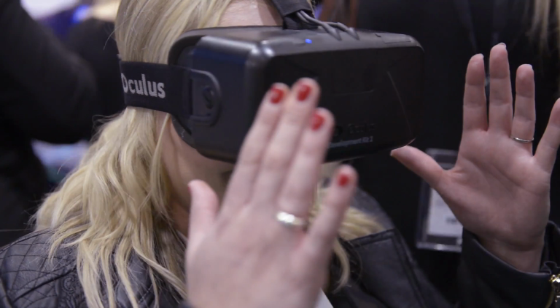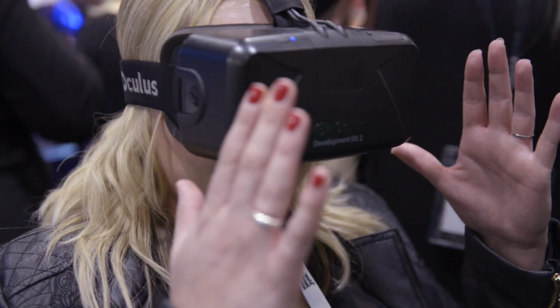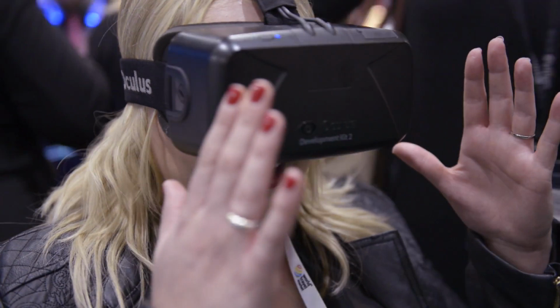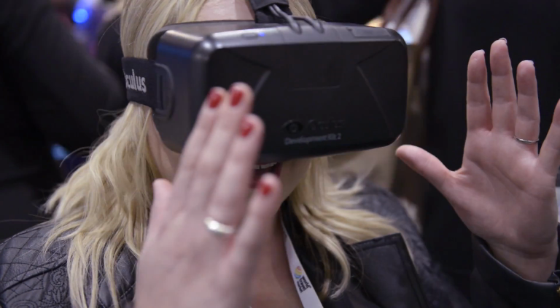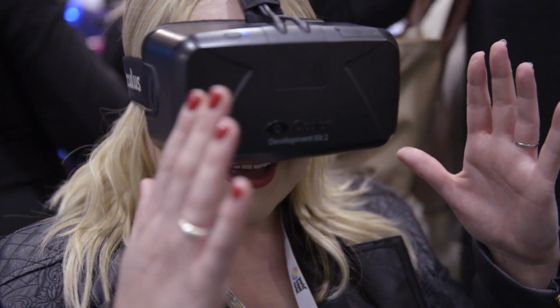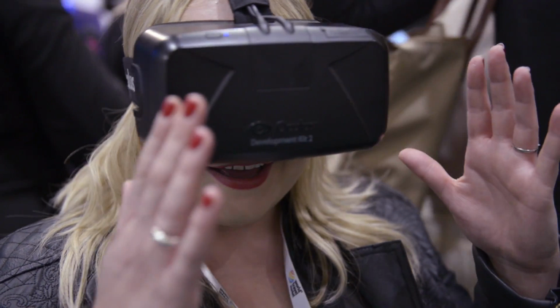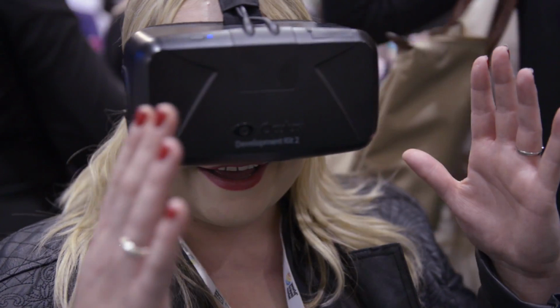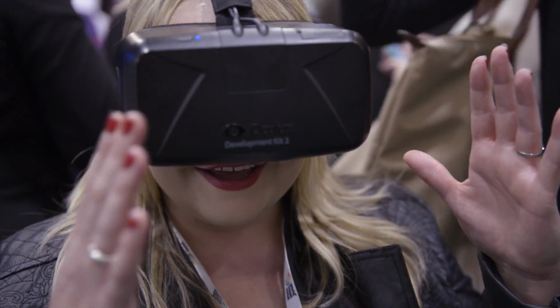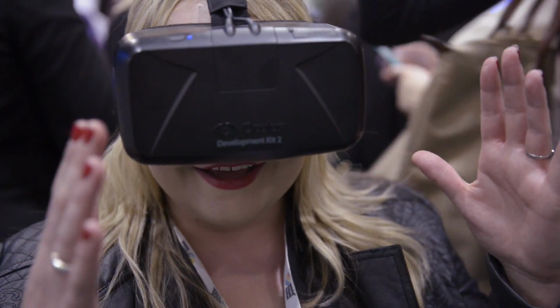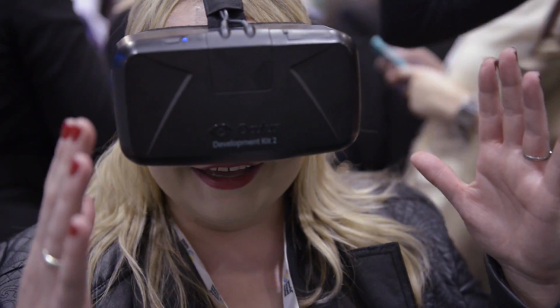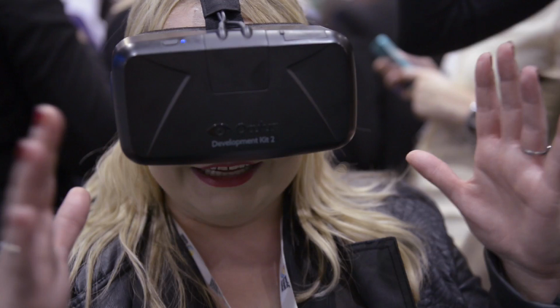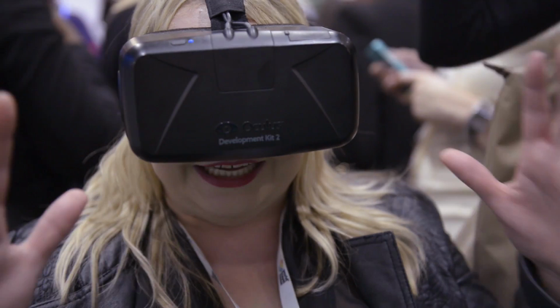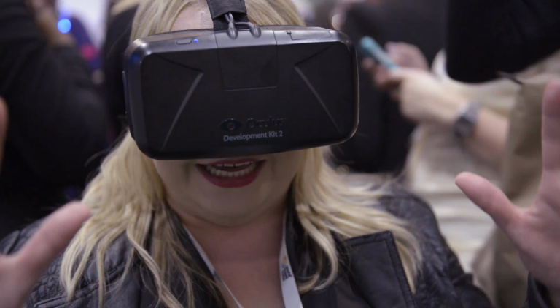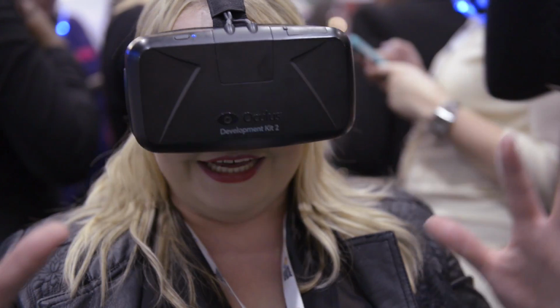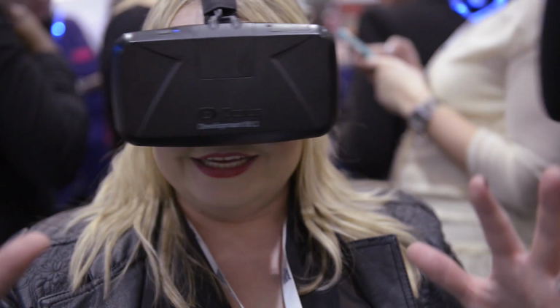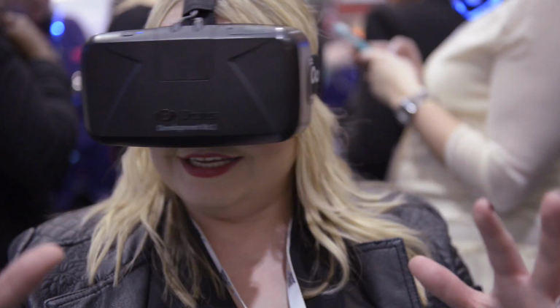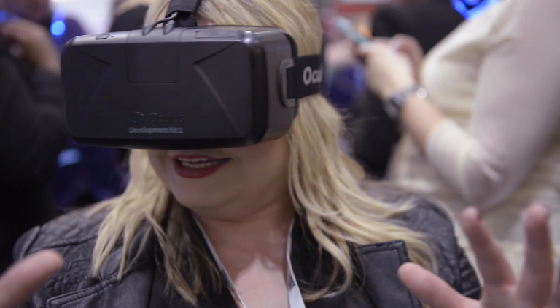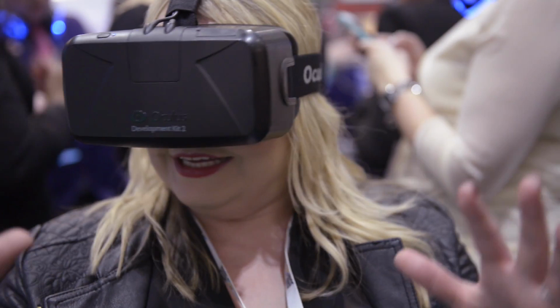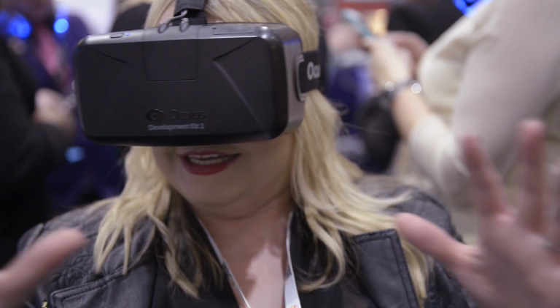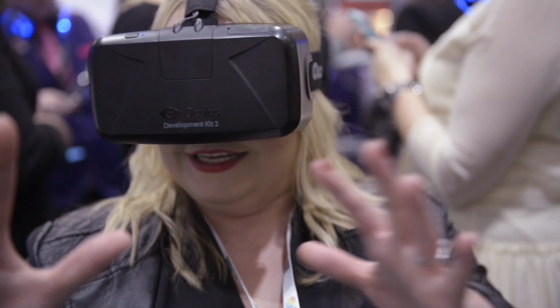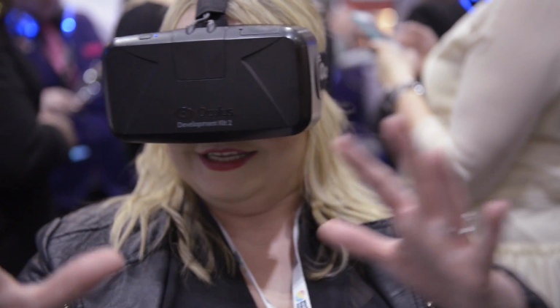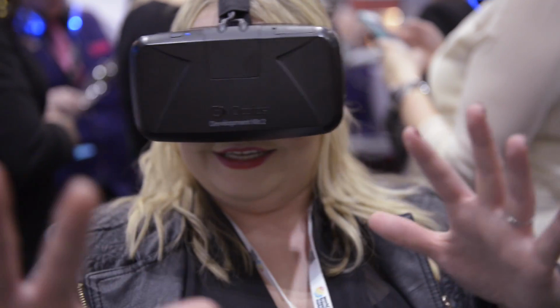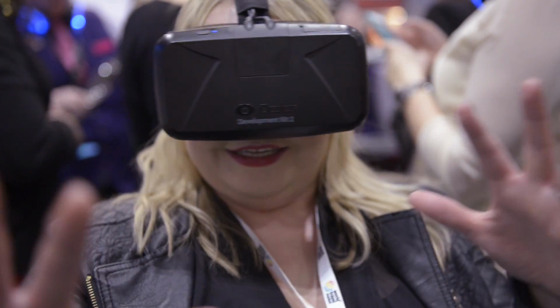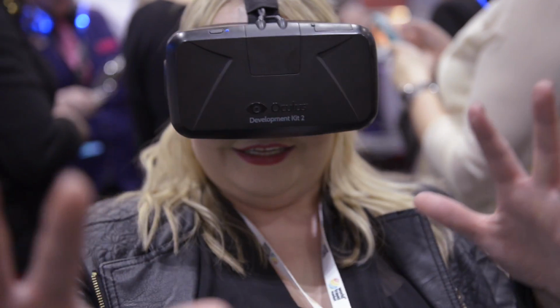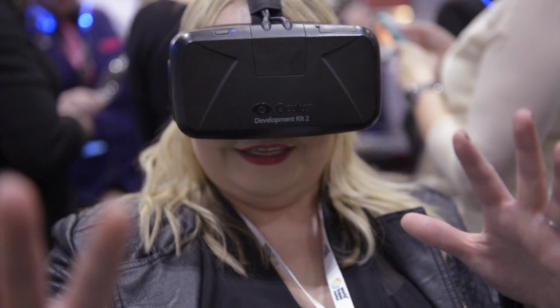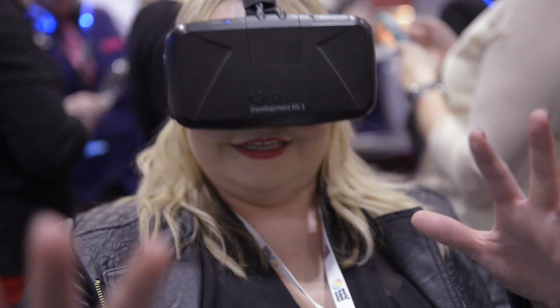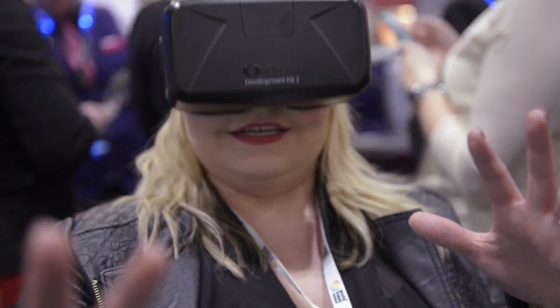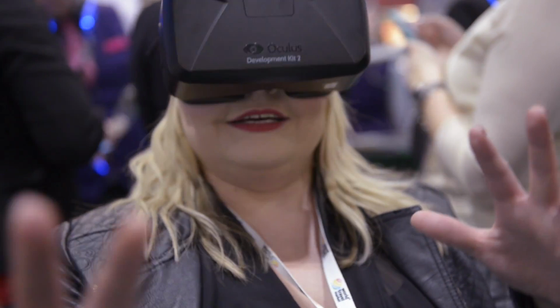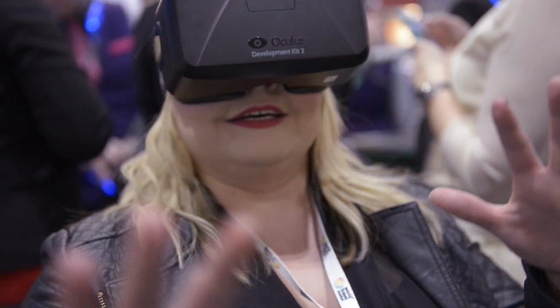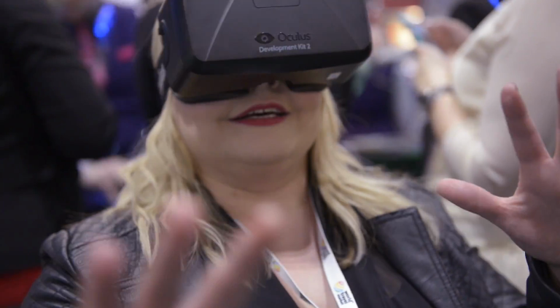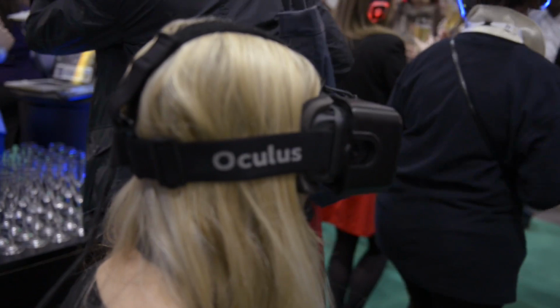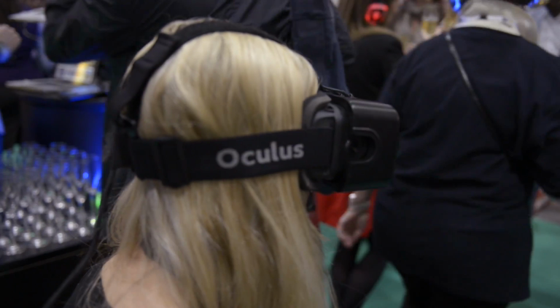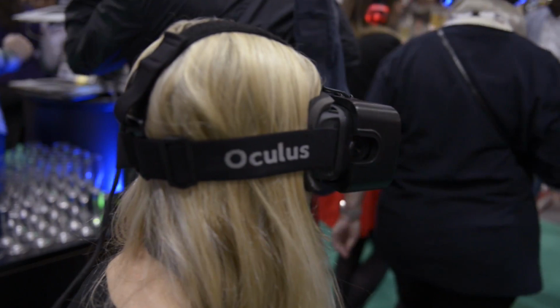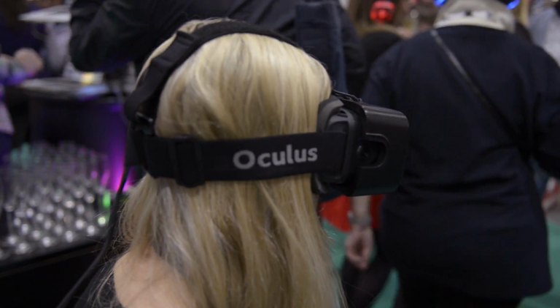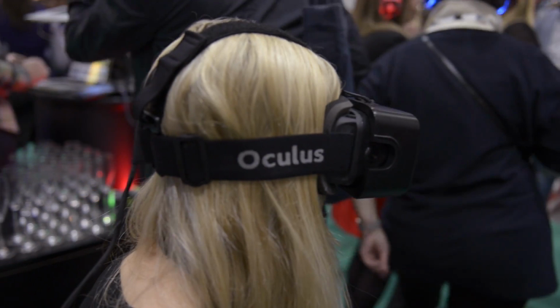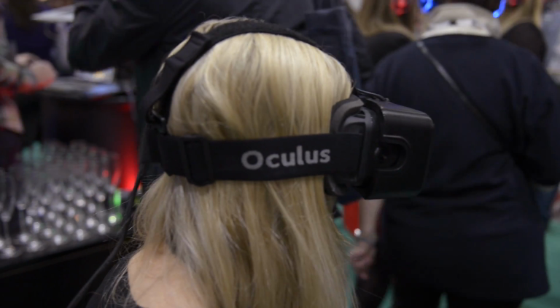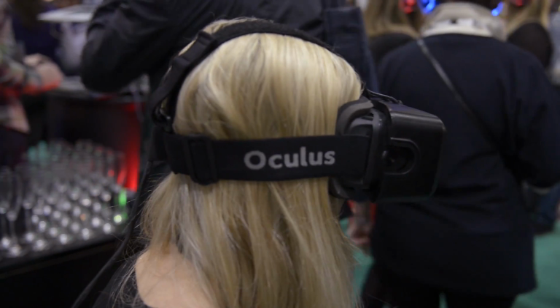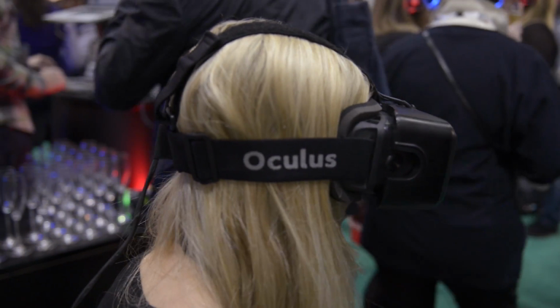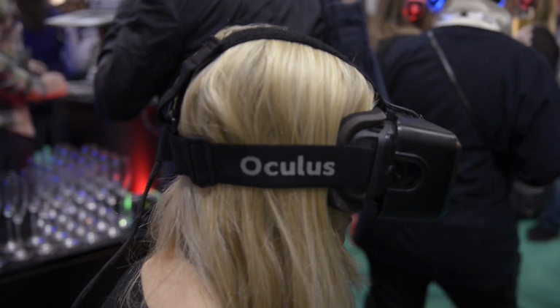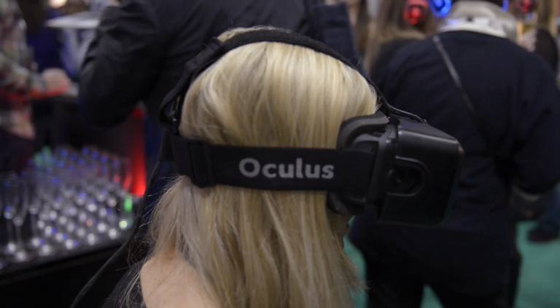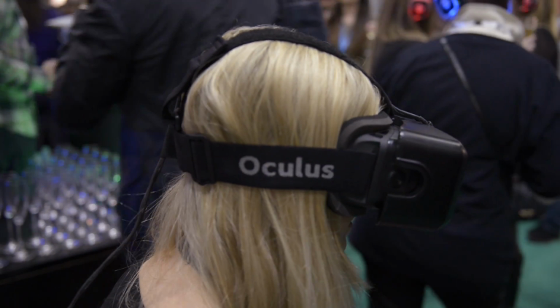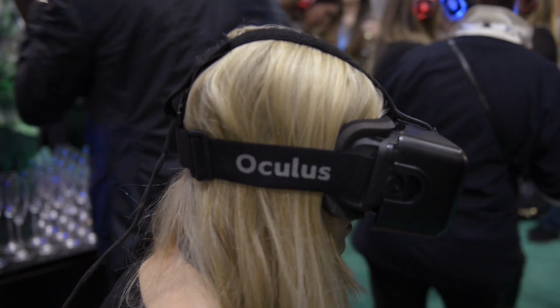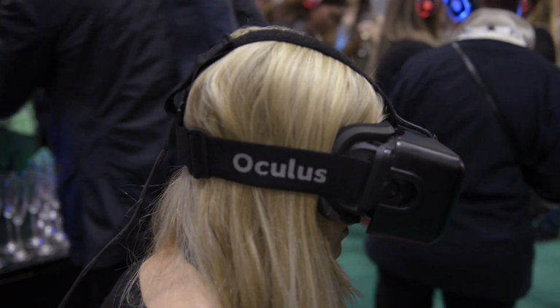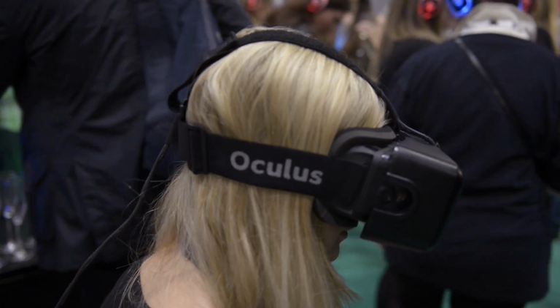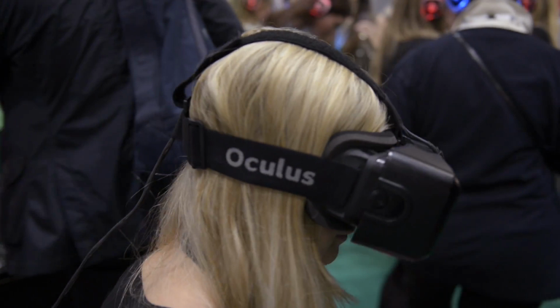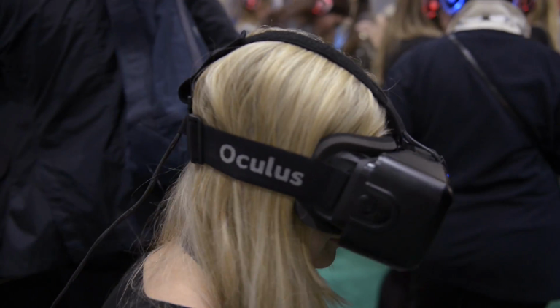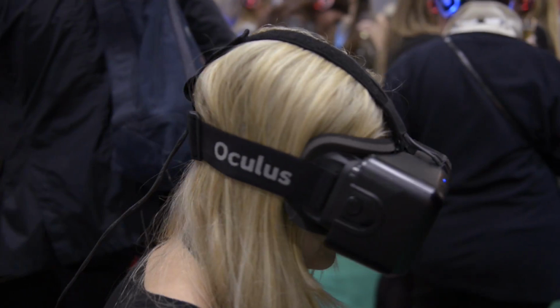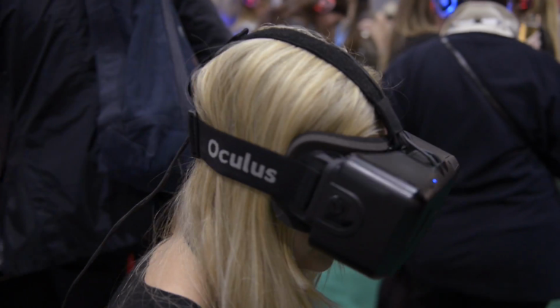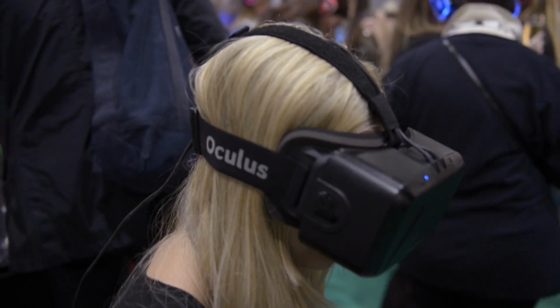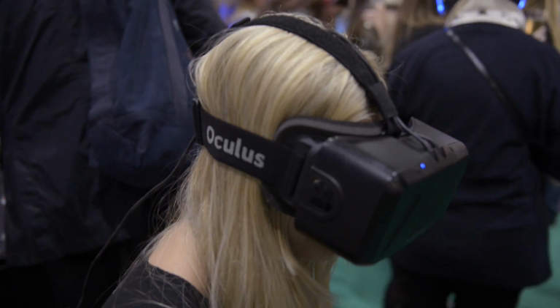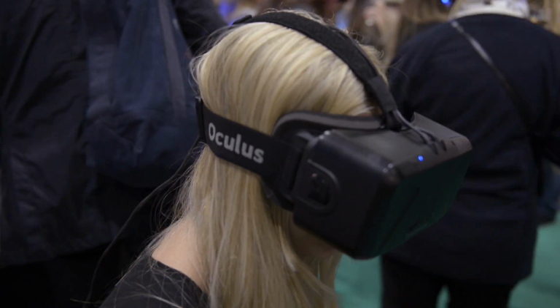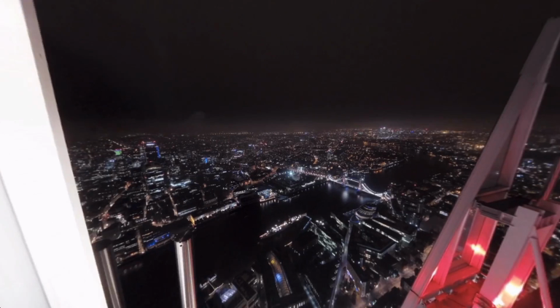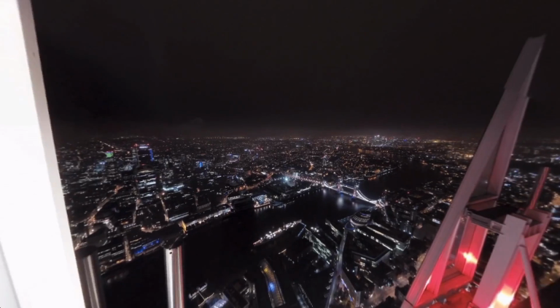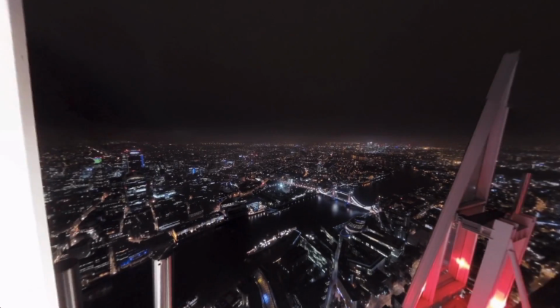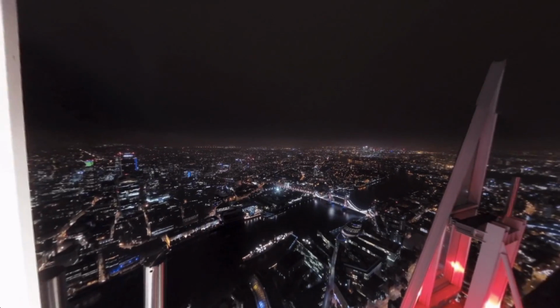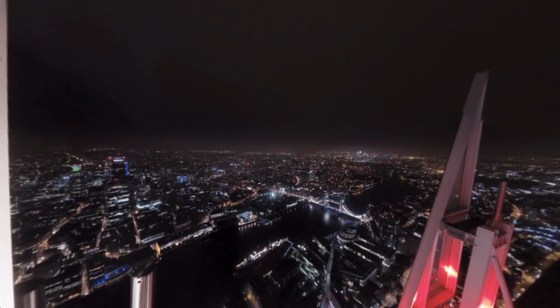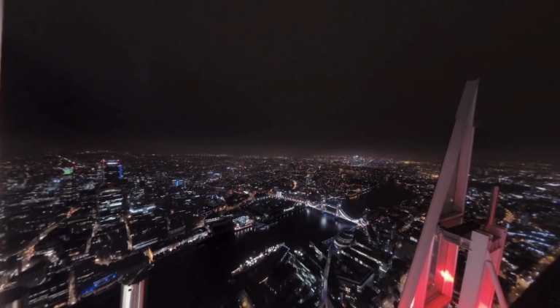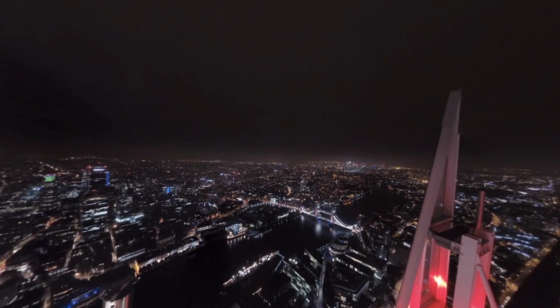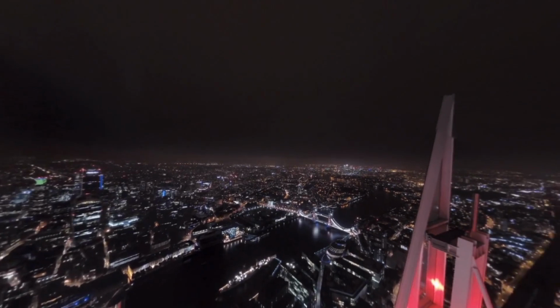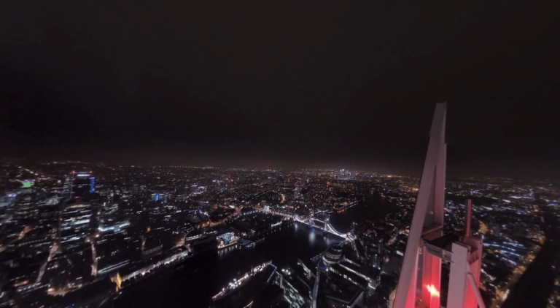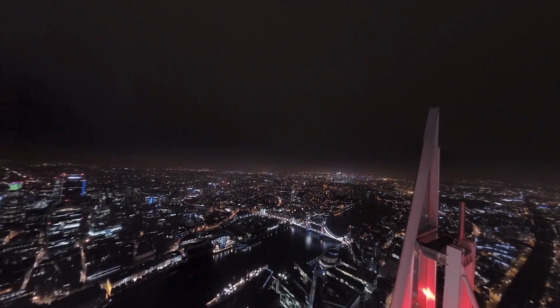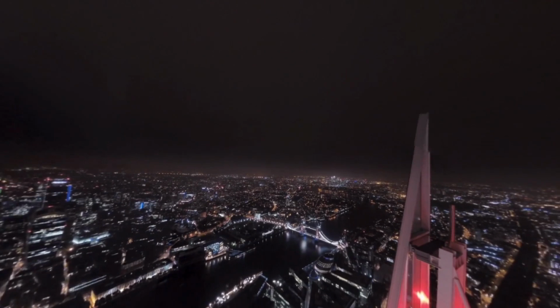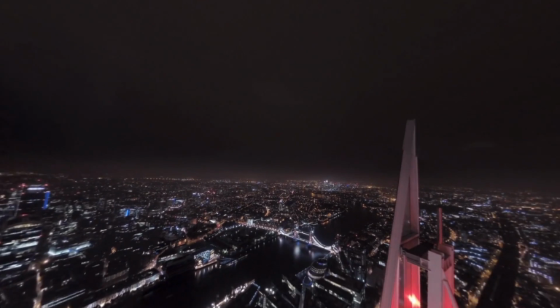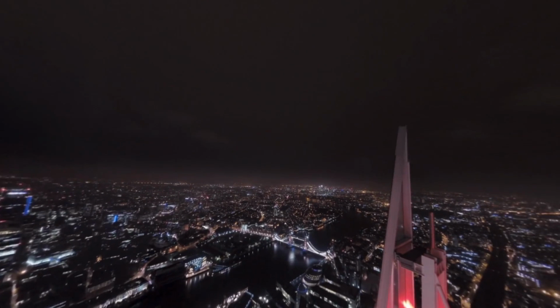You still can't beat being up there and feeling the wind on your face, but it's an incredible taster for one of the most amazing views in Europe.